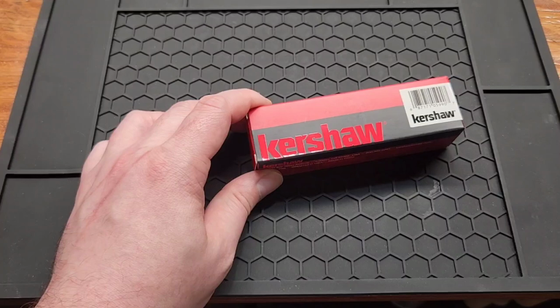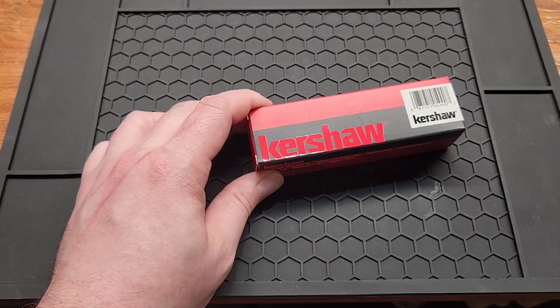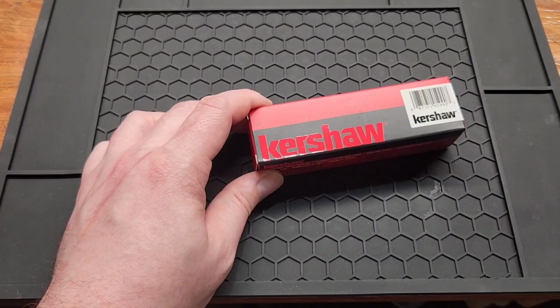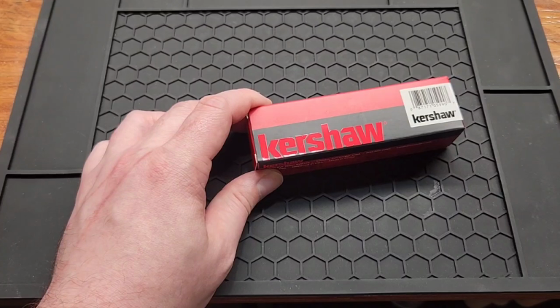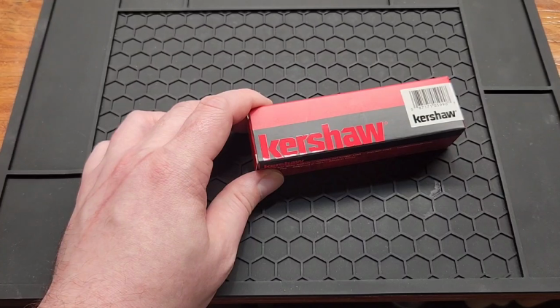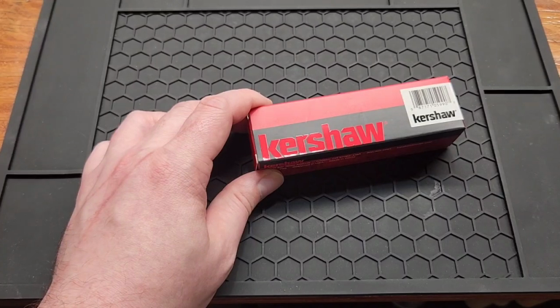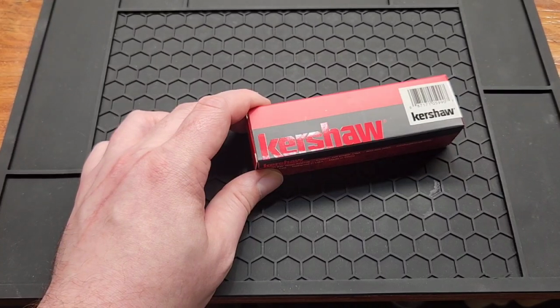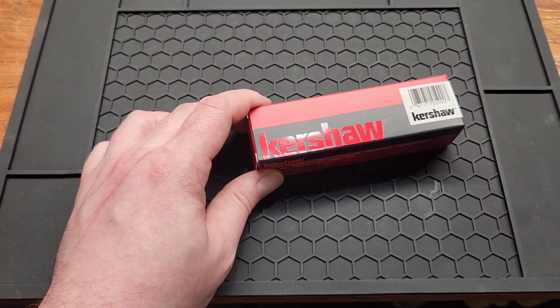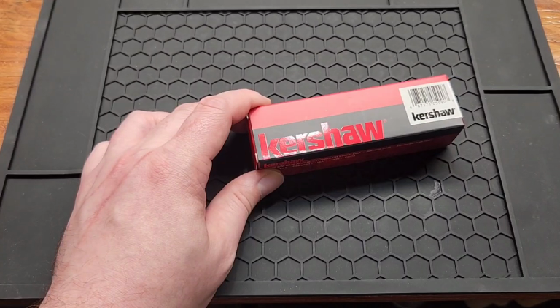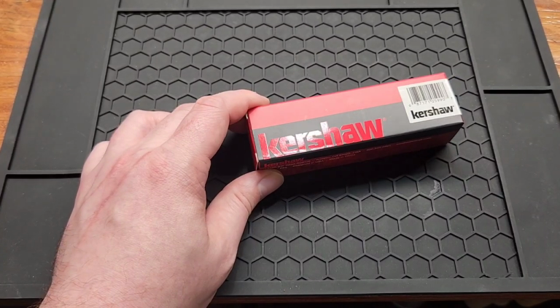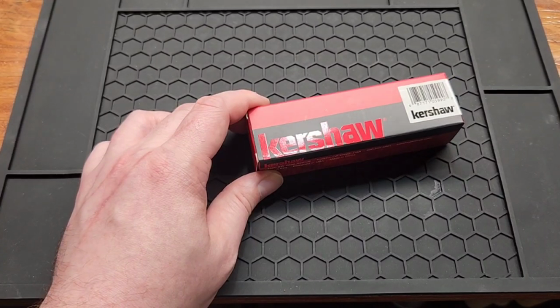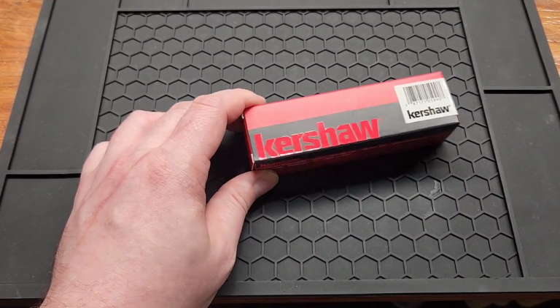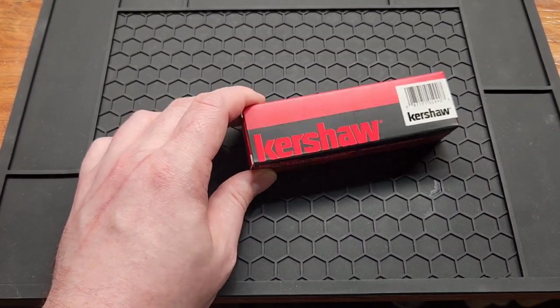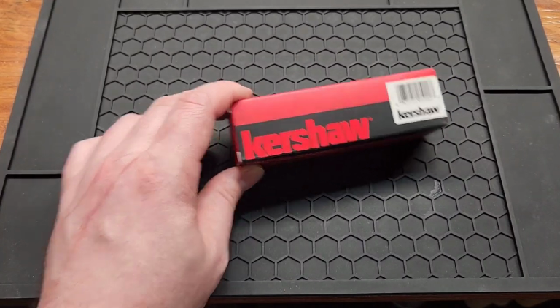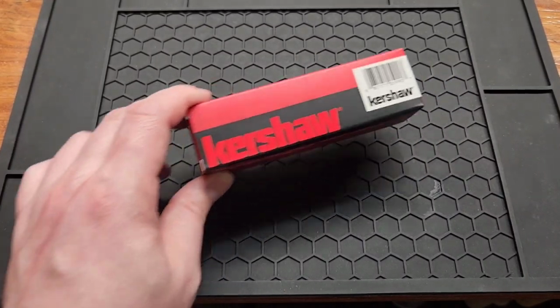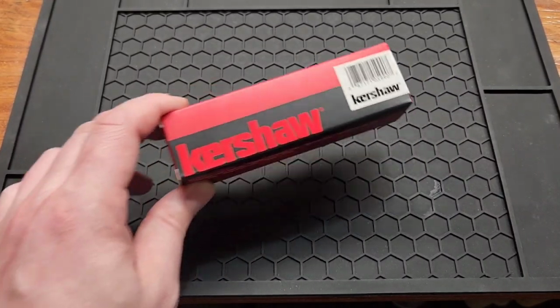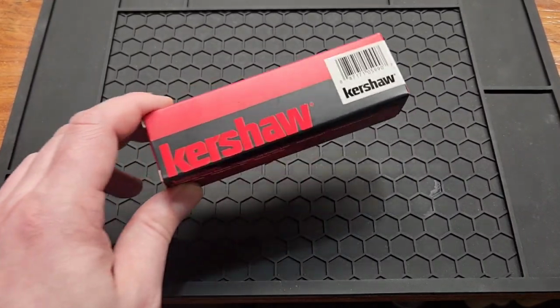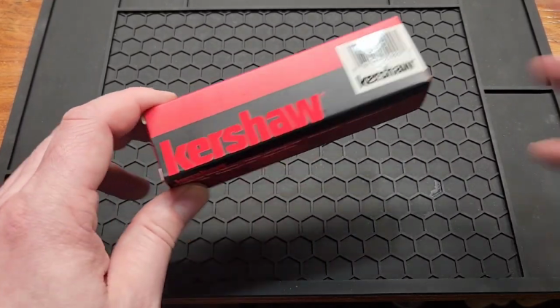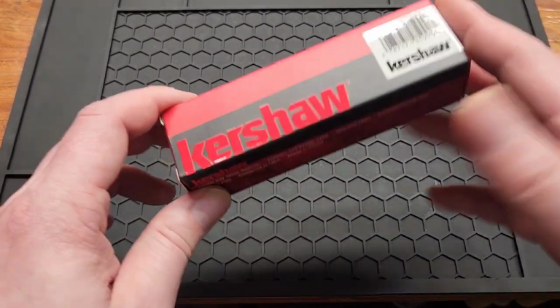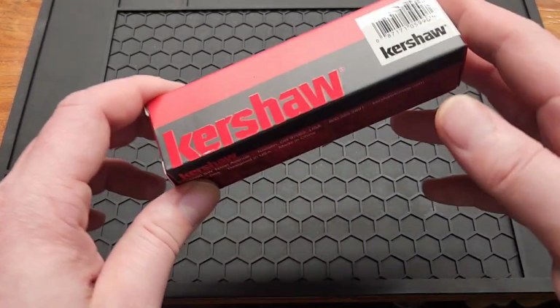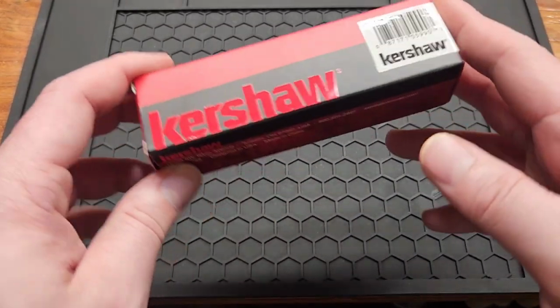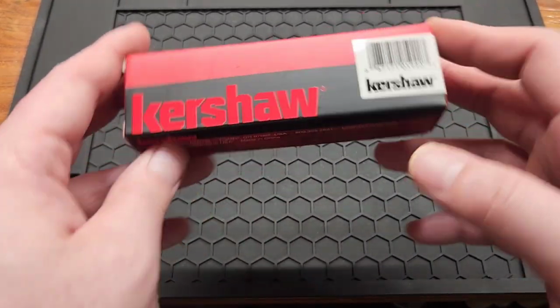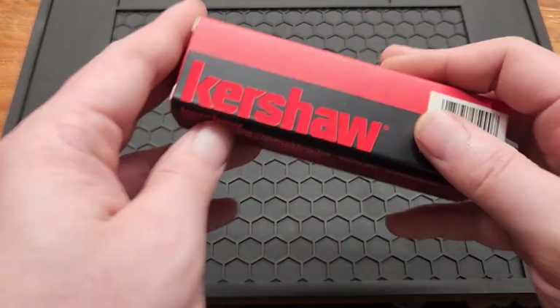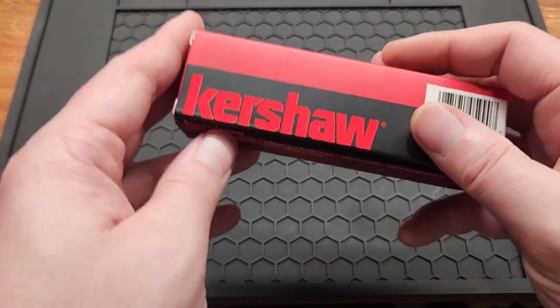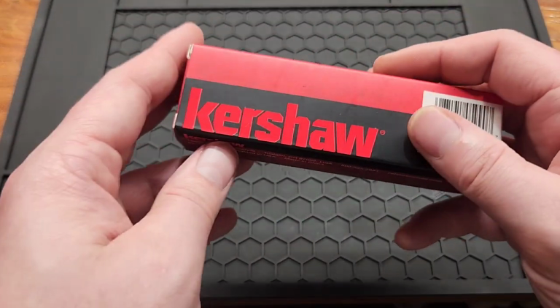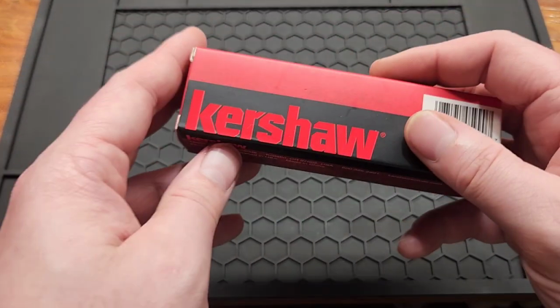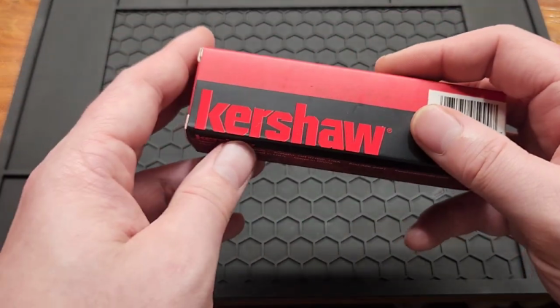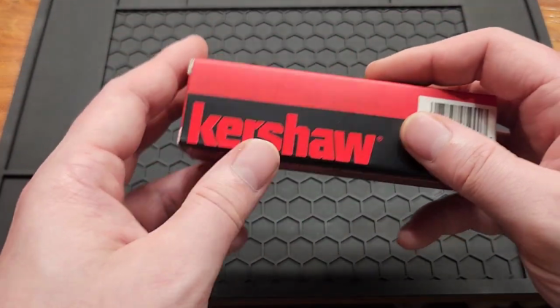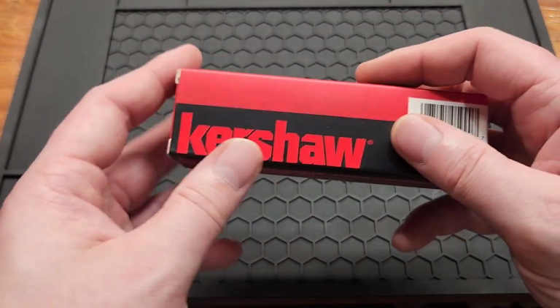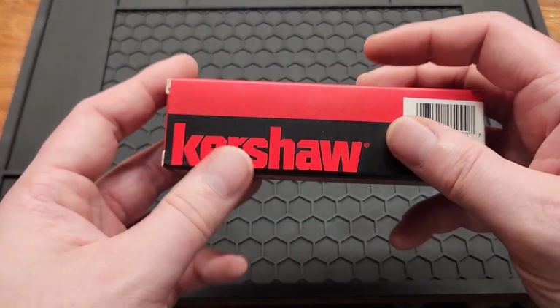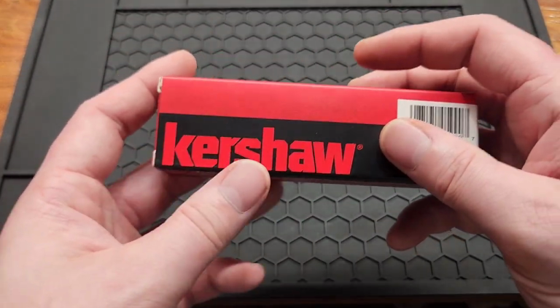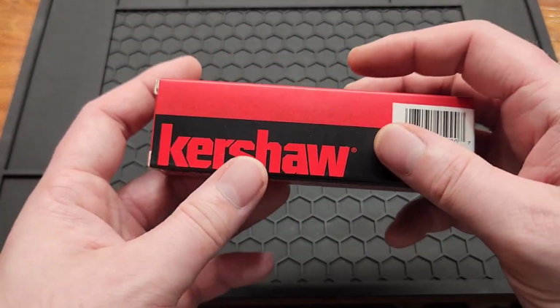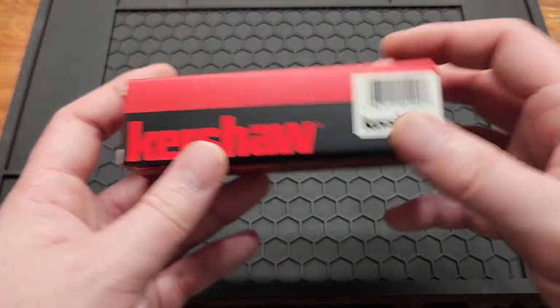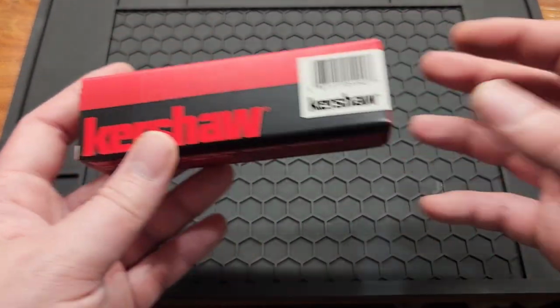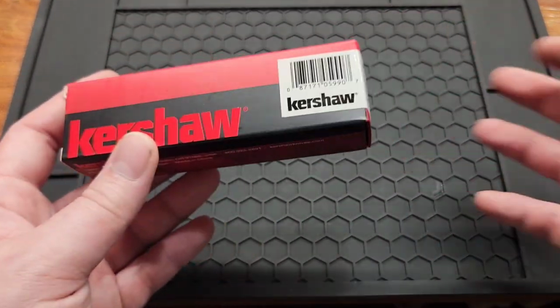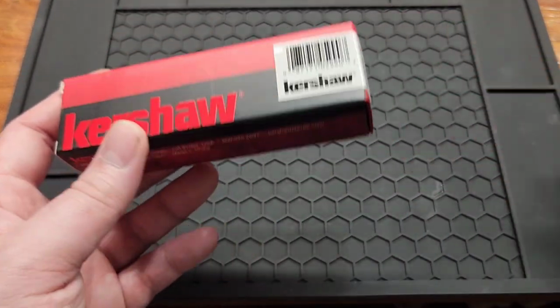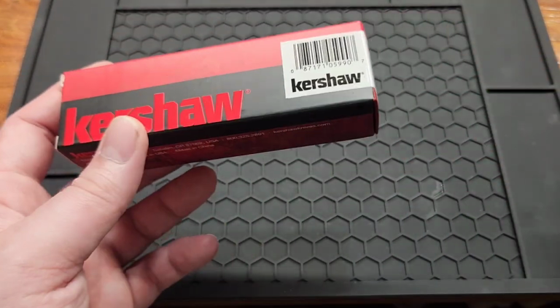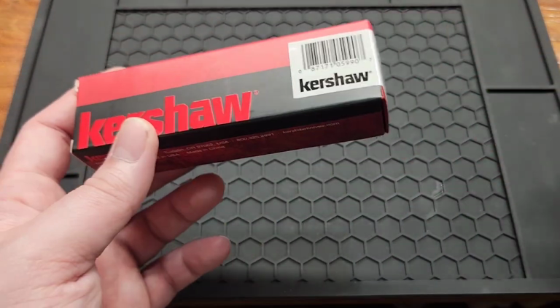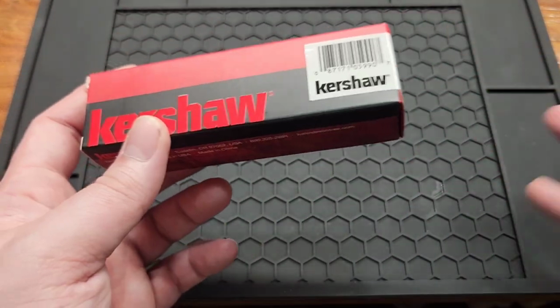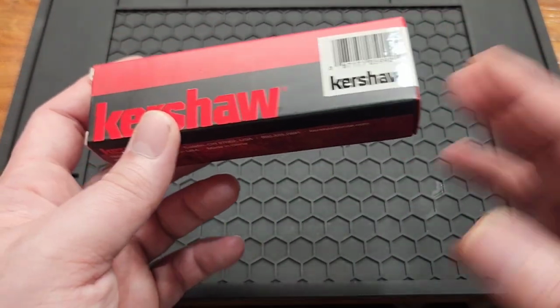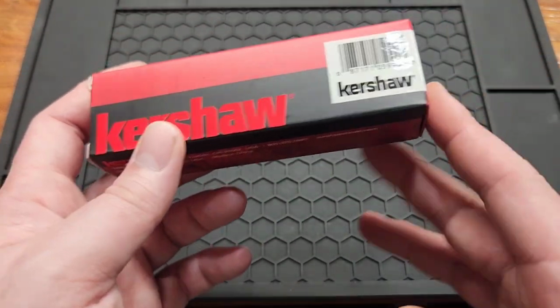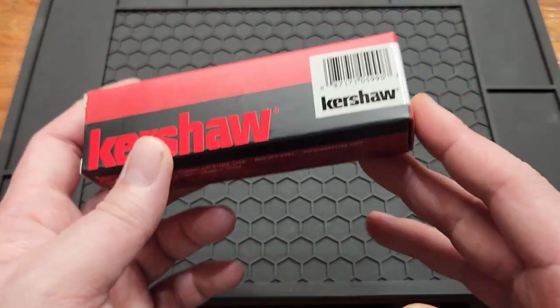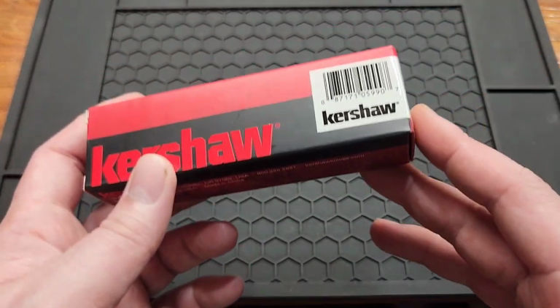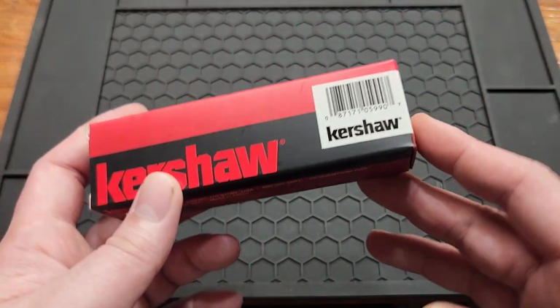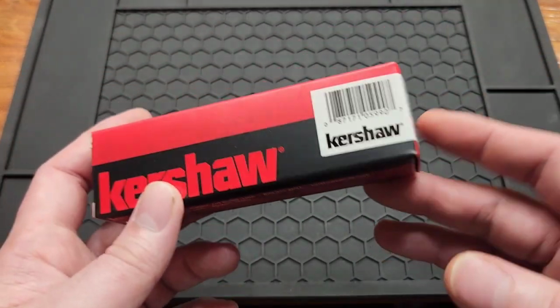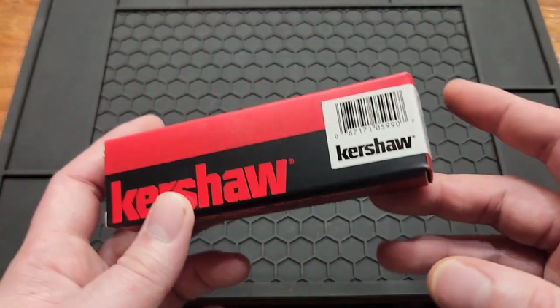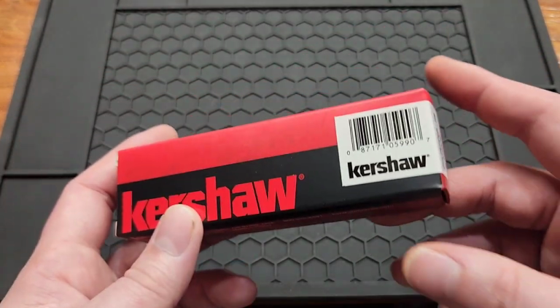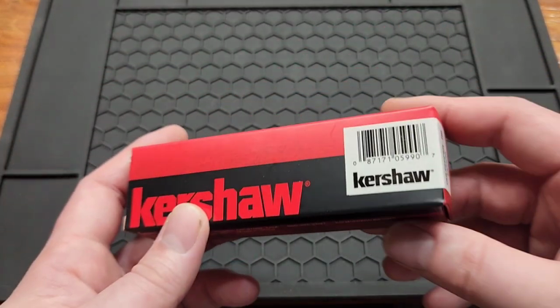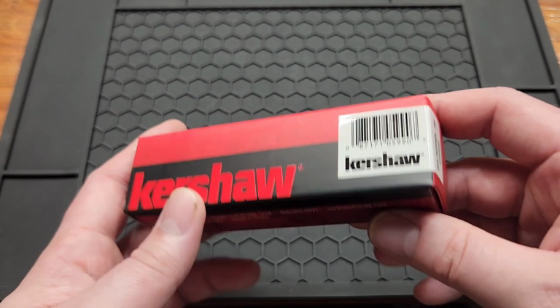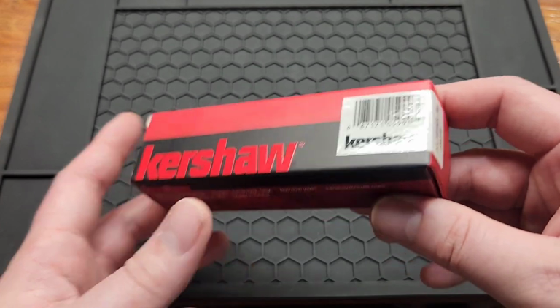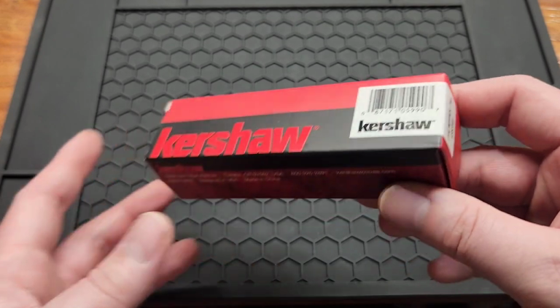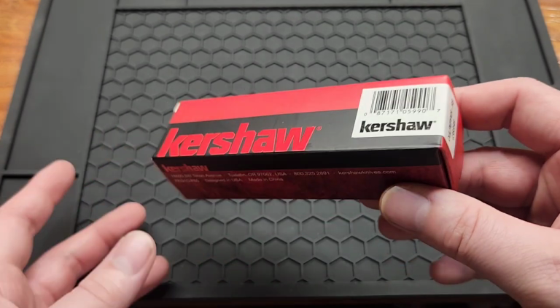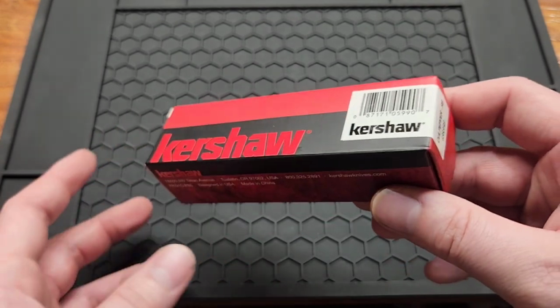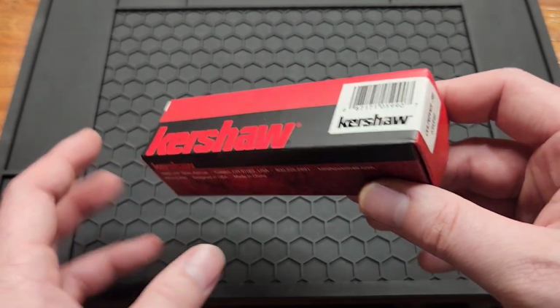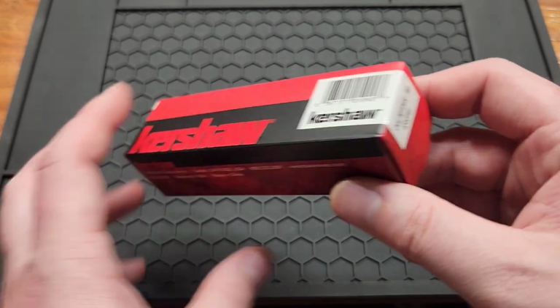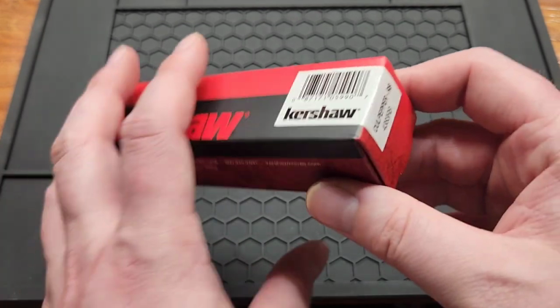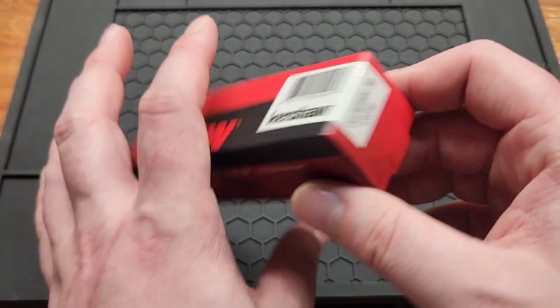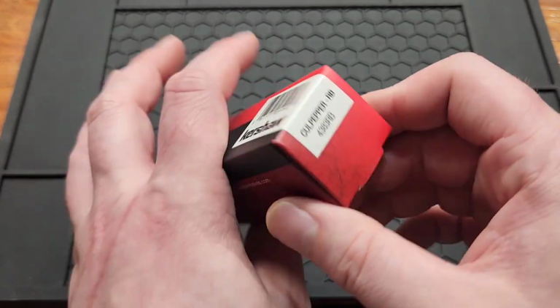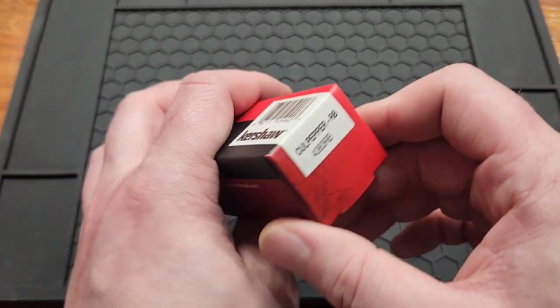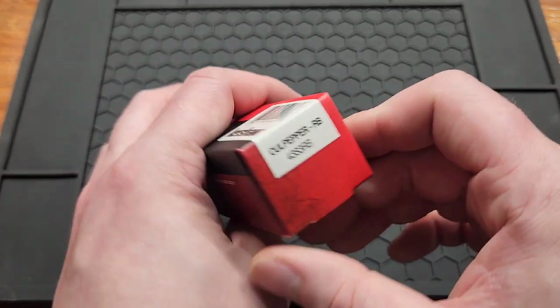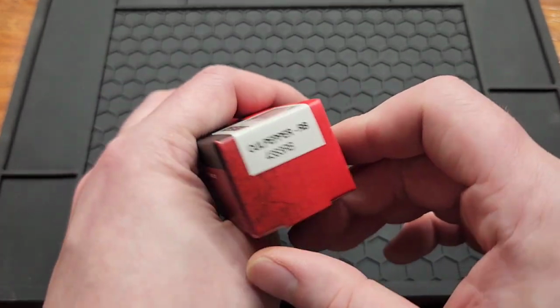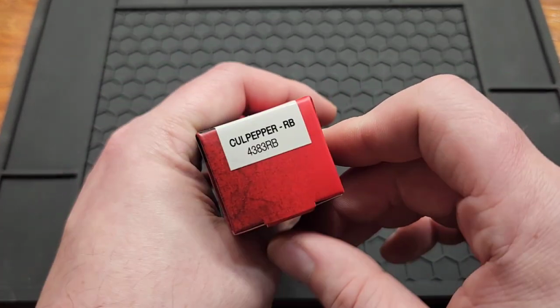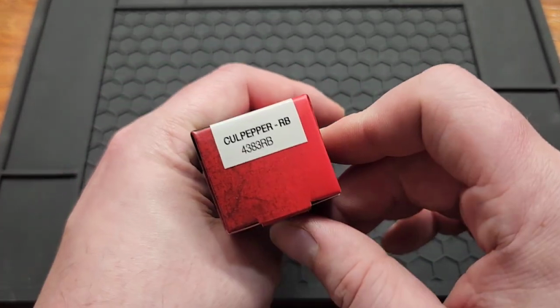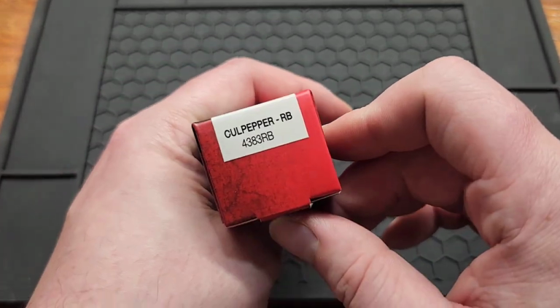How's it going YouTube? Back with another Kershaw today. Sorry this is two in one week, but I bought two in a row.